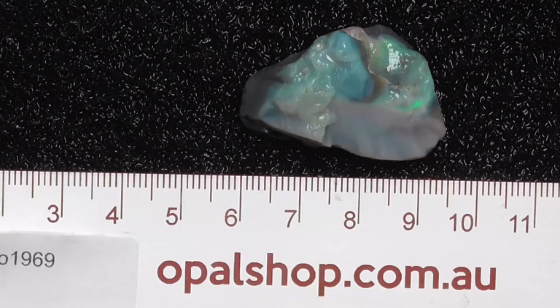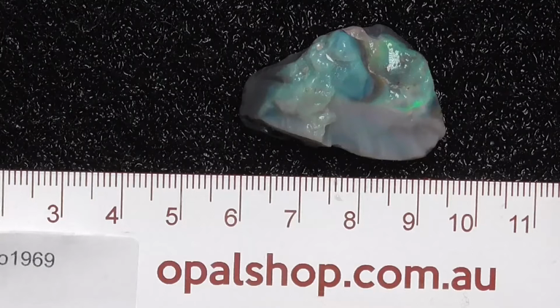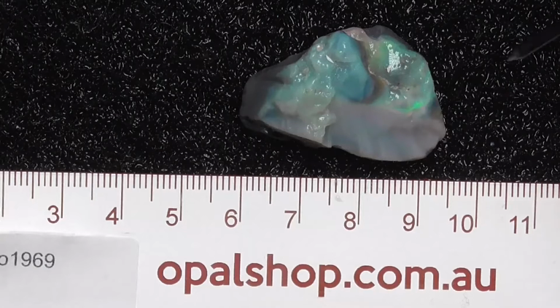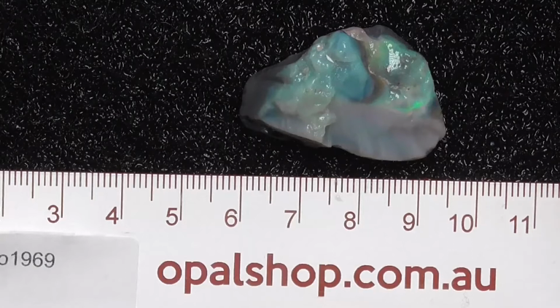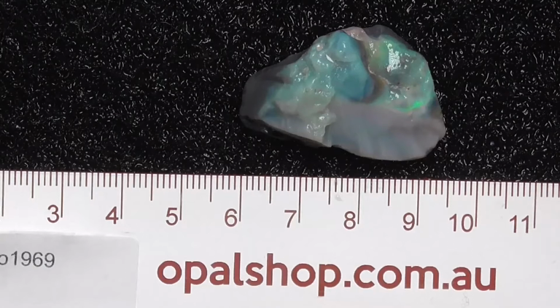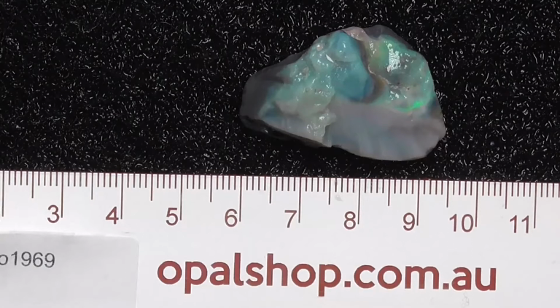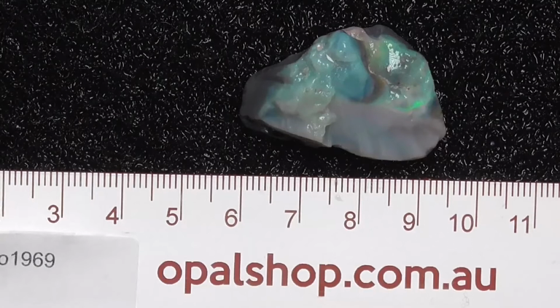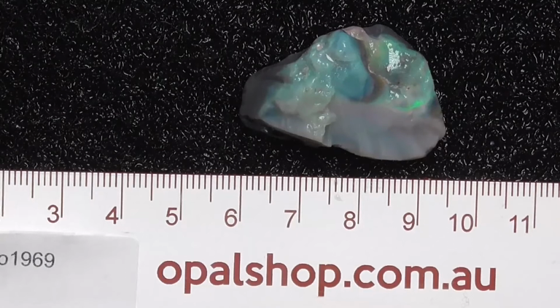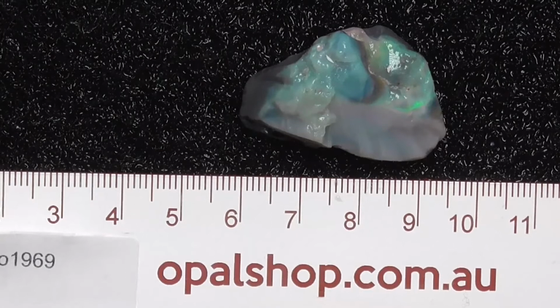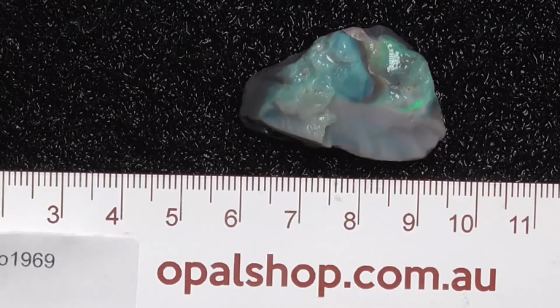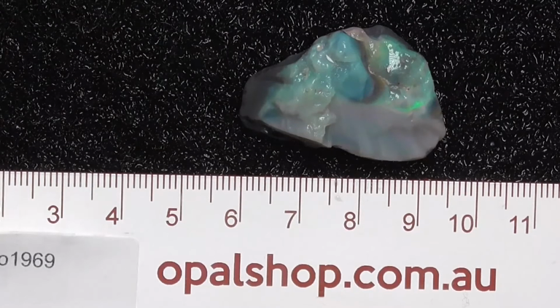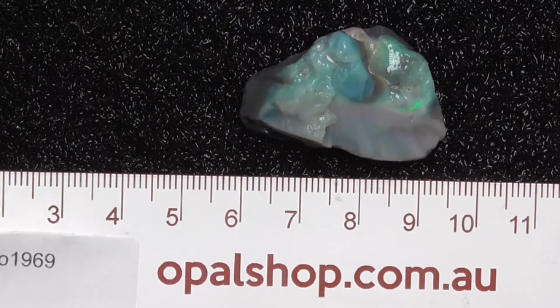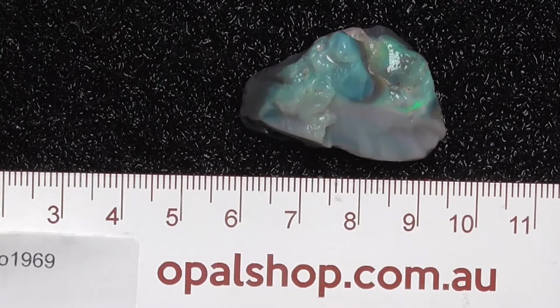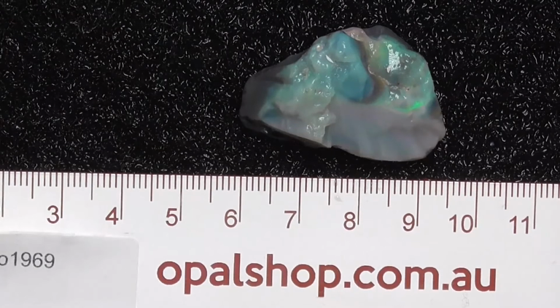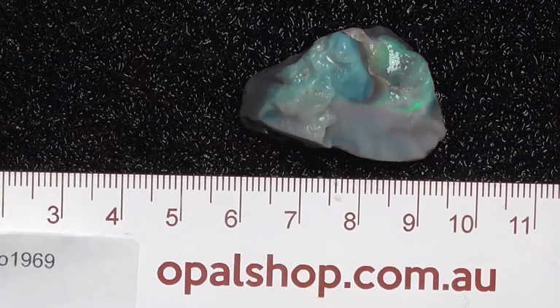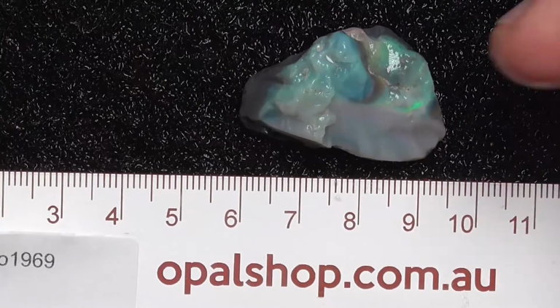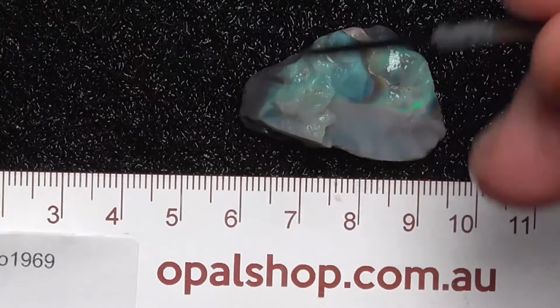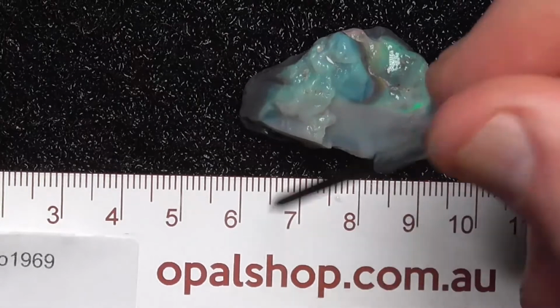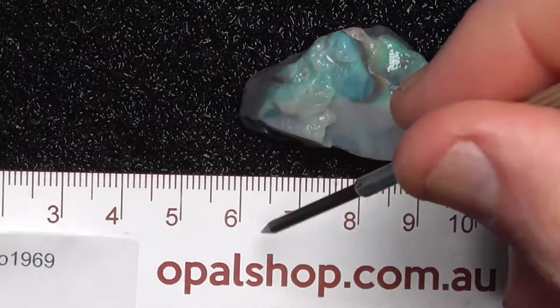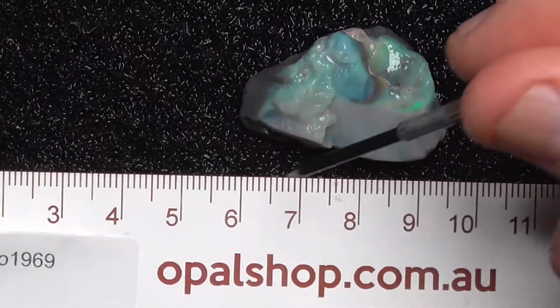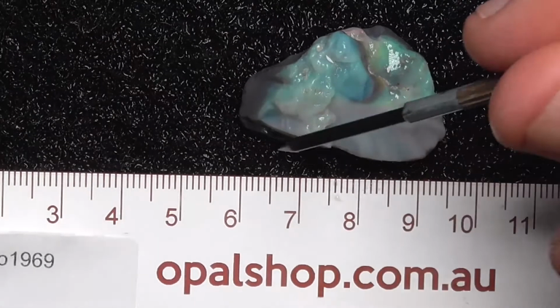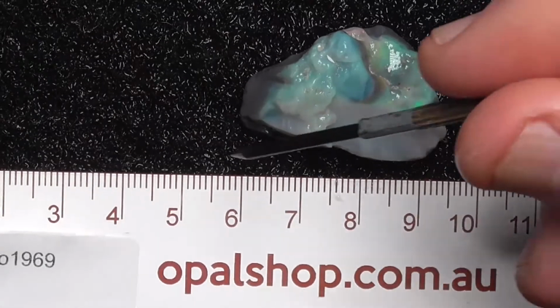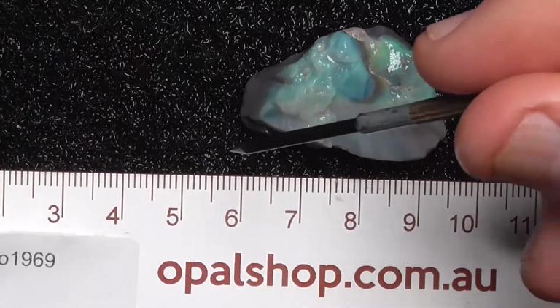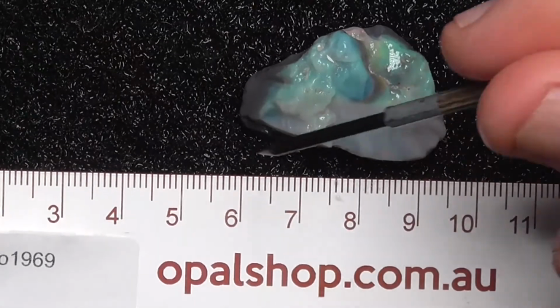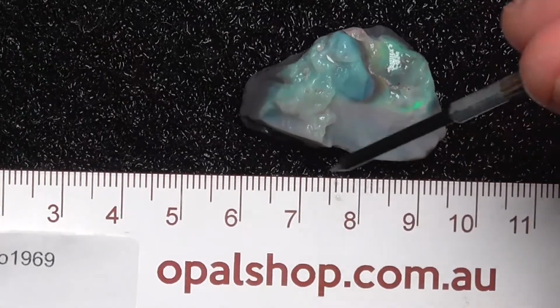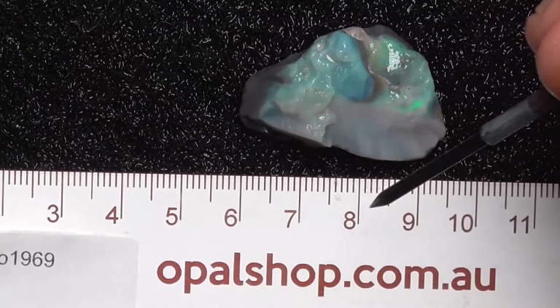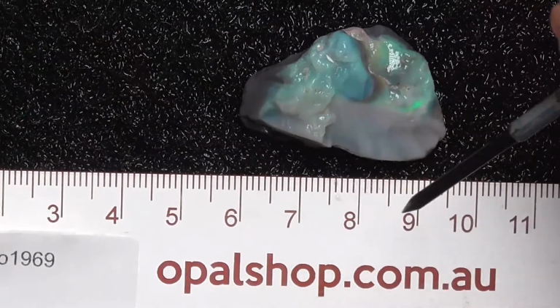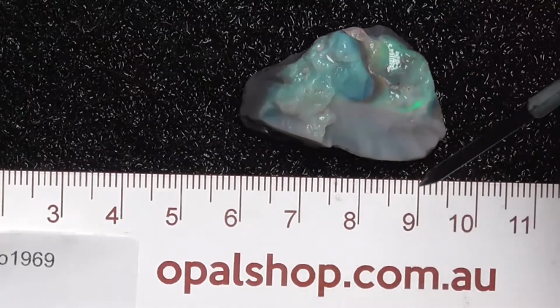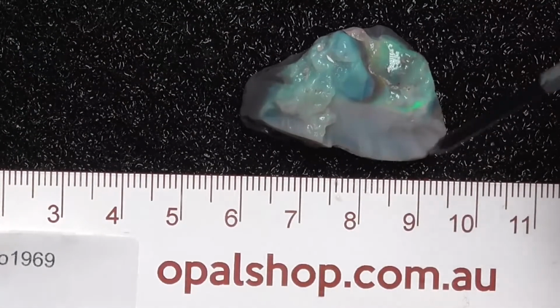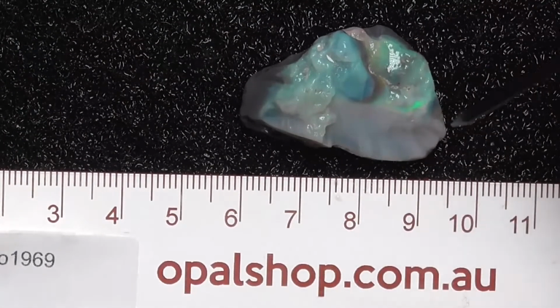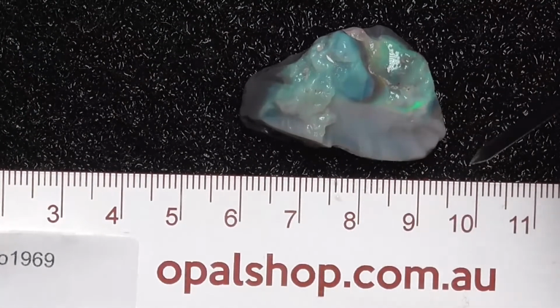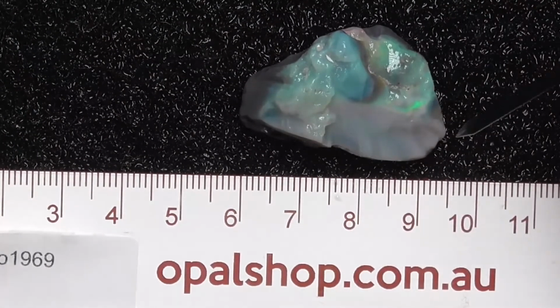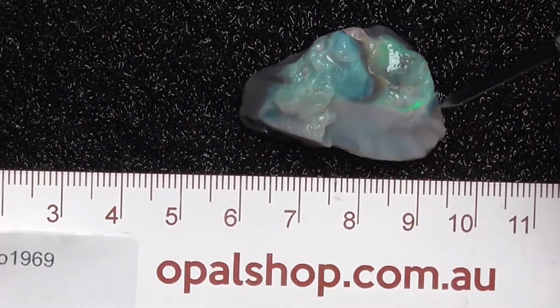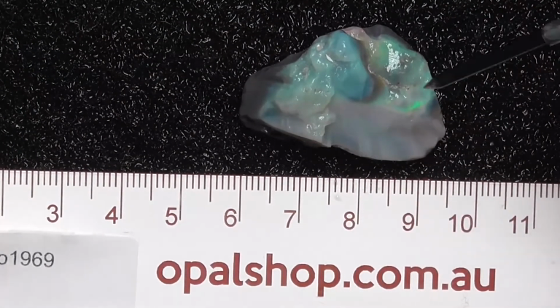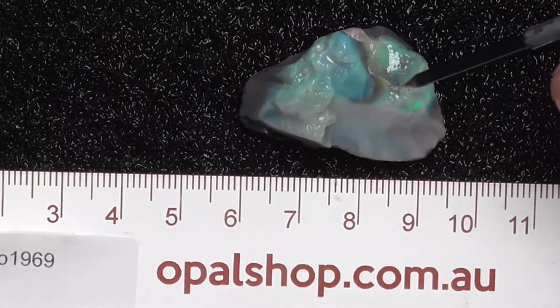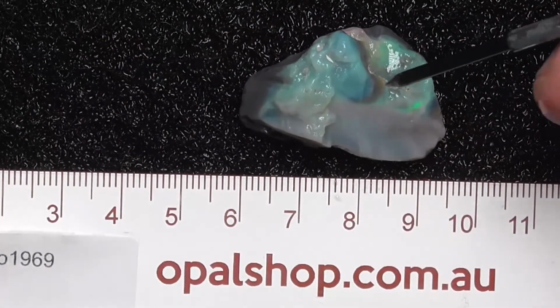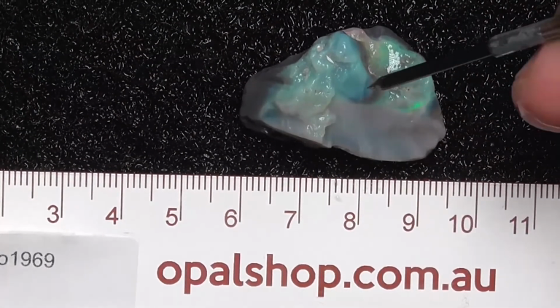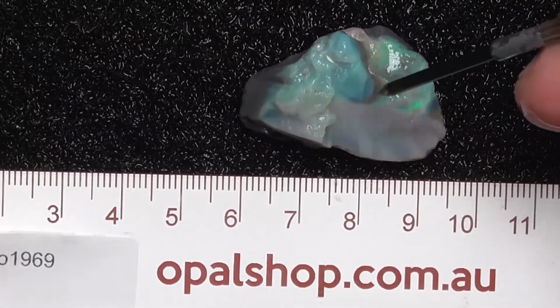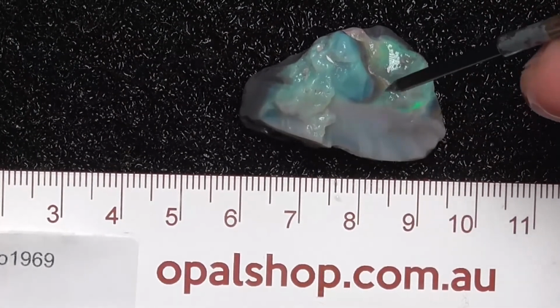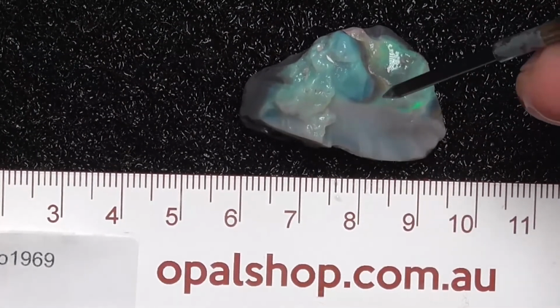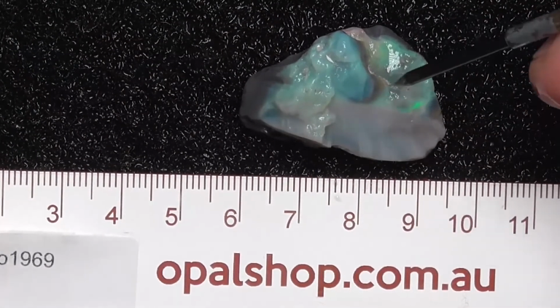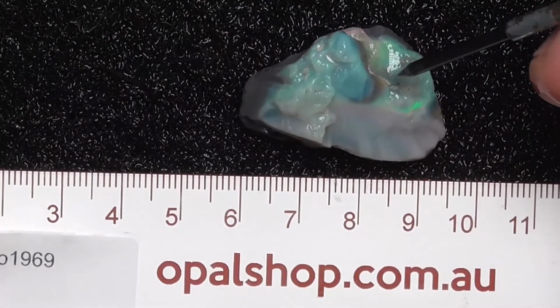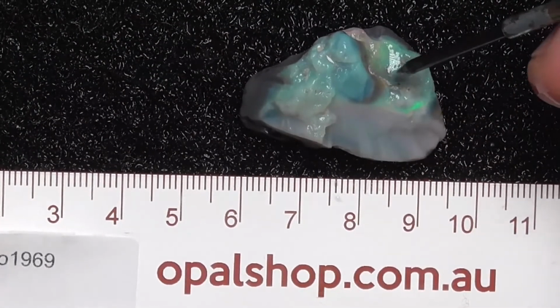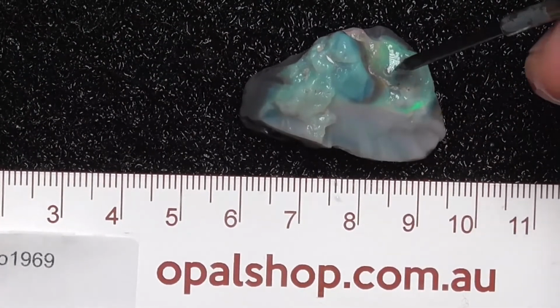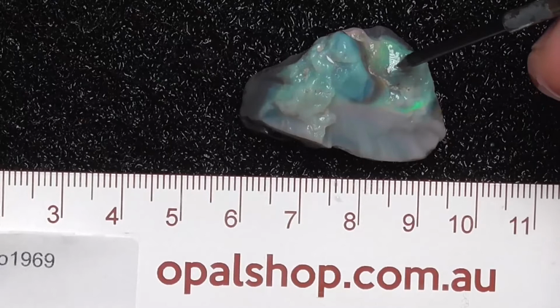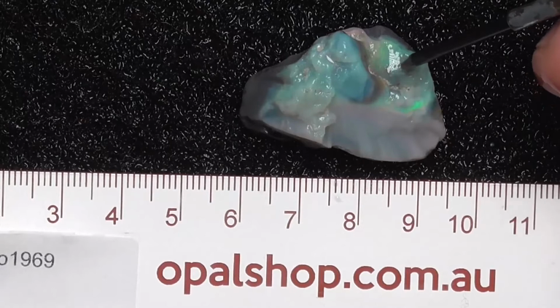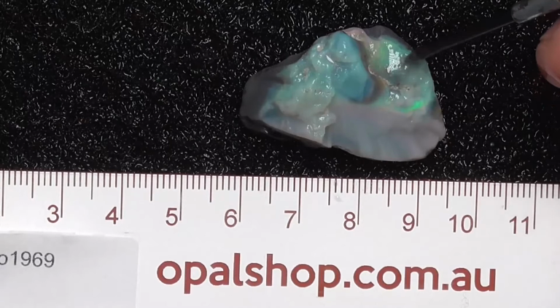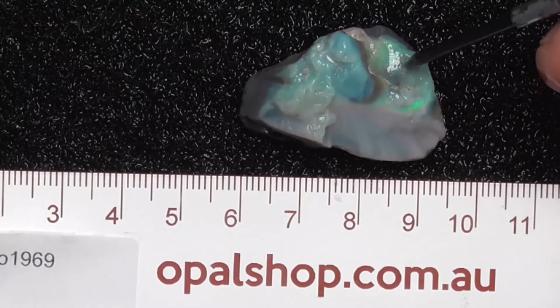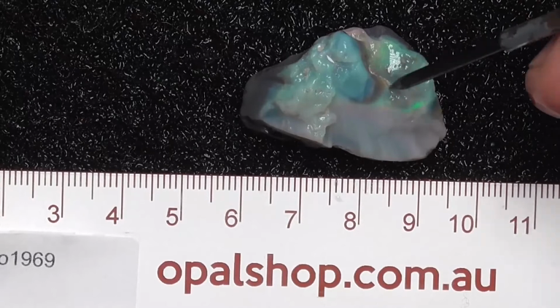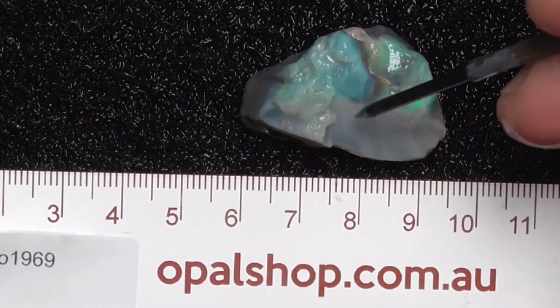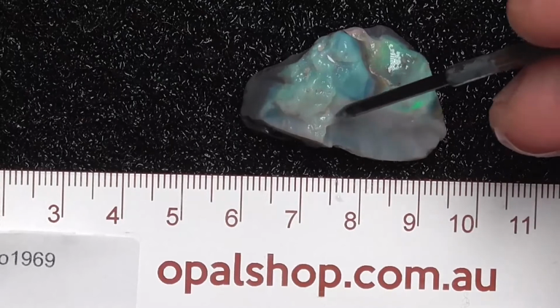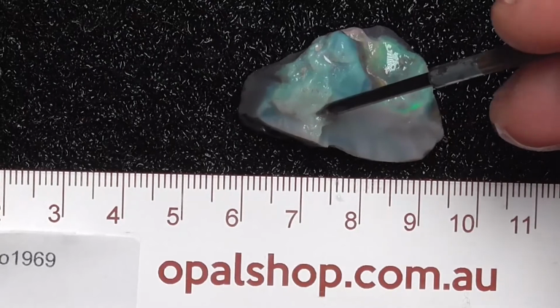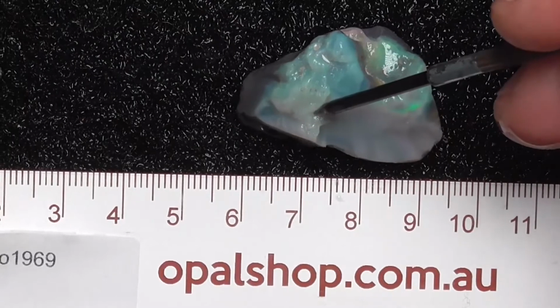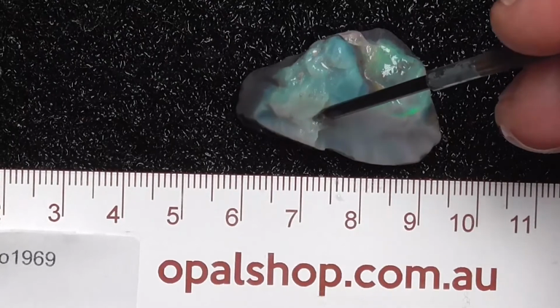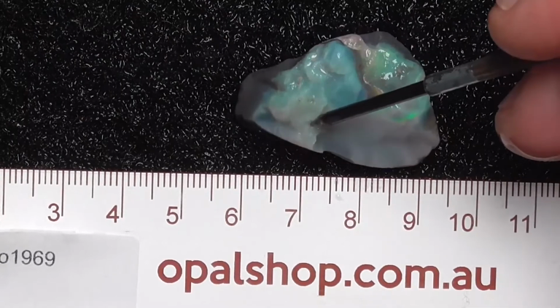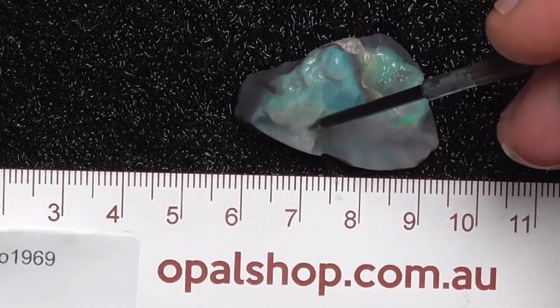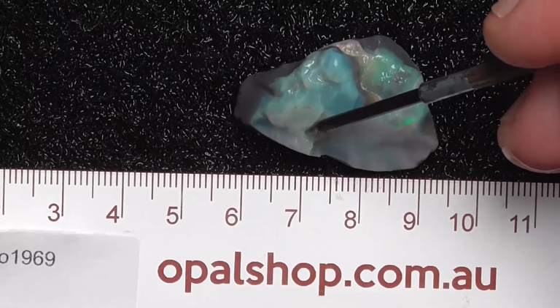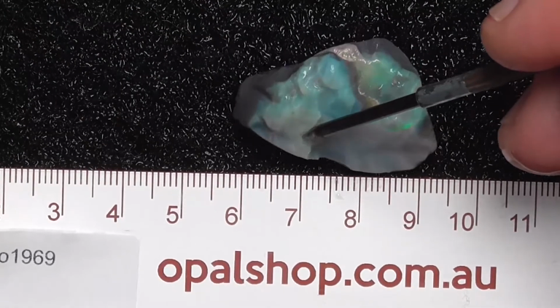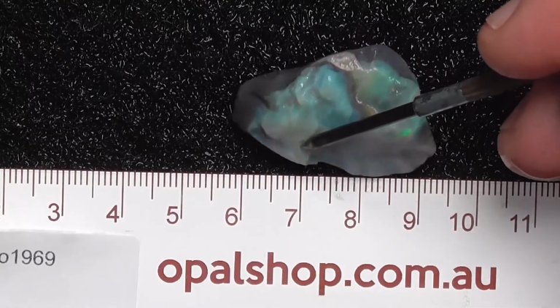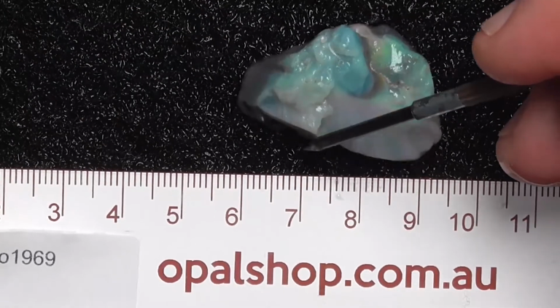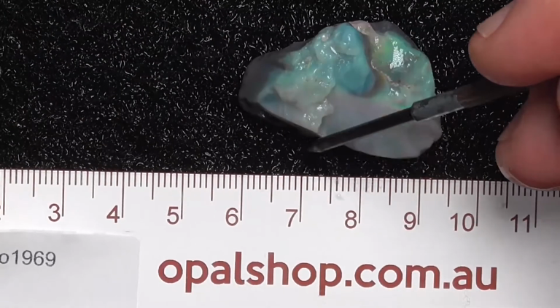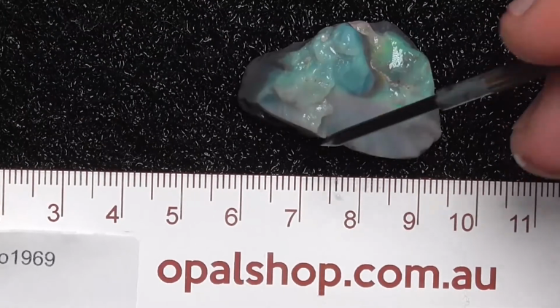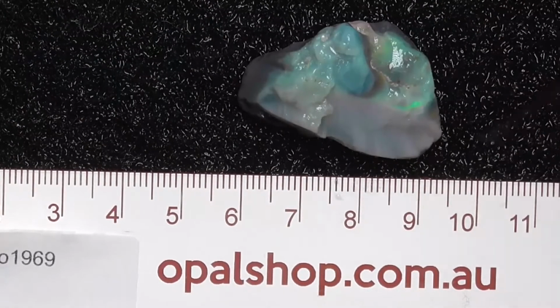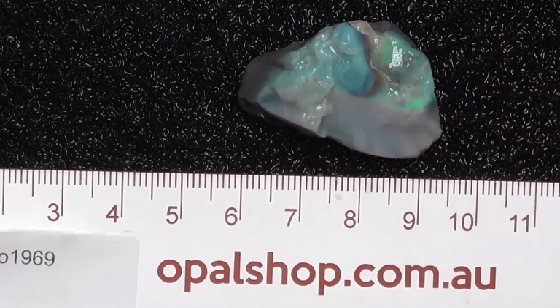Here's a piece of seam opal from Lightning Ridge. It's been wetted, and the white that you can see is the reflection from the lights.